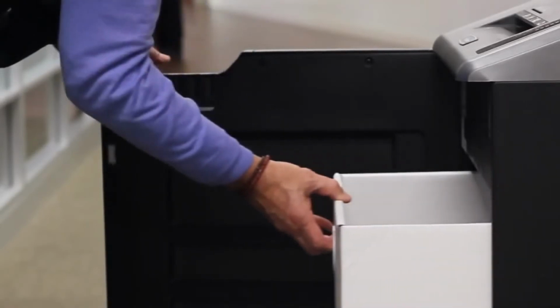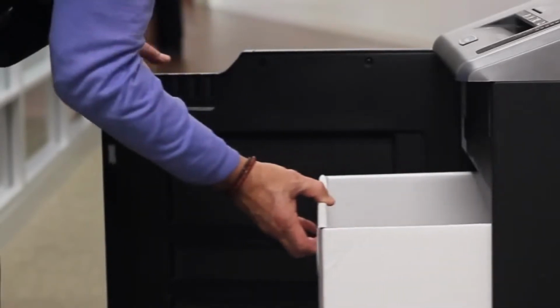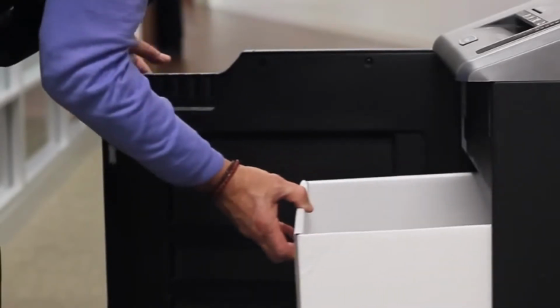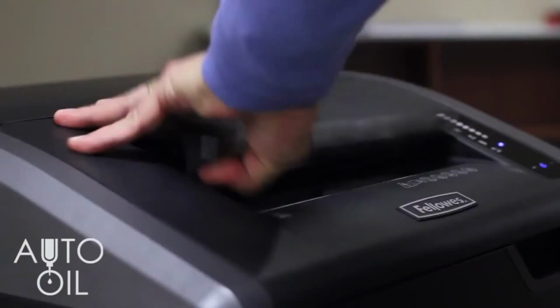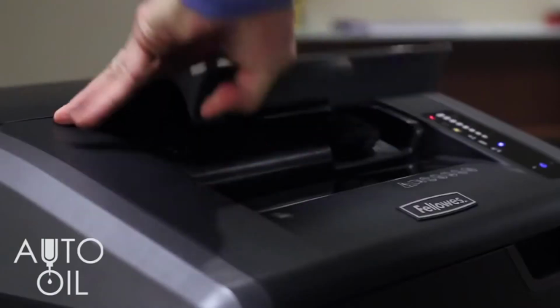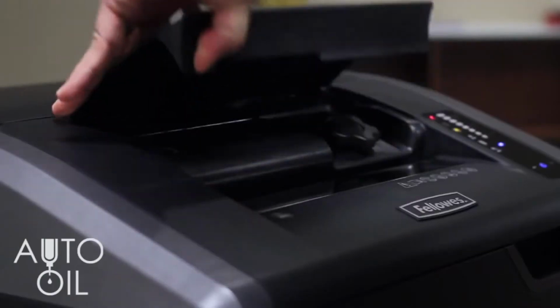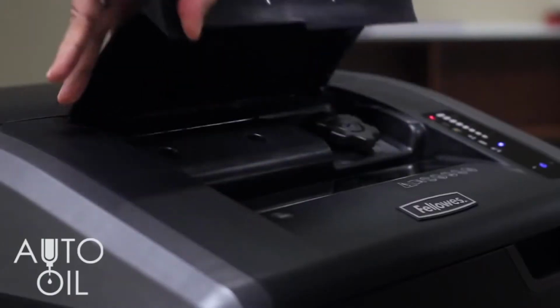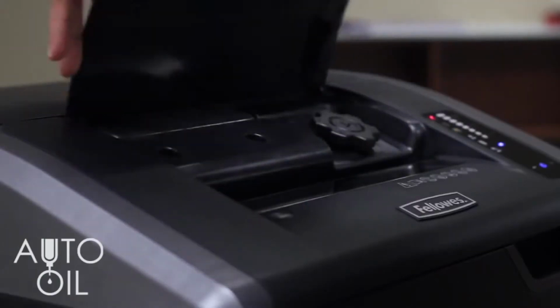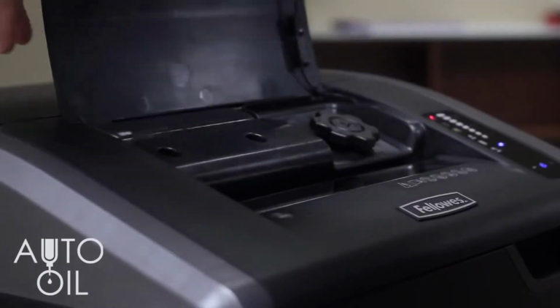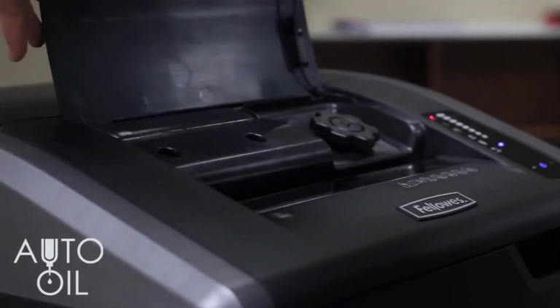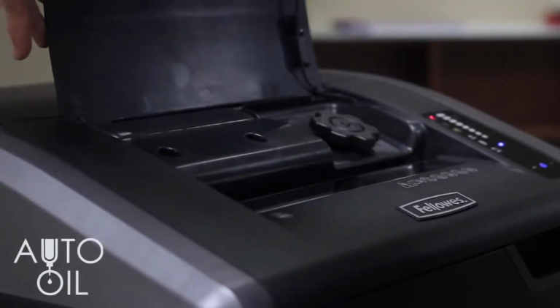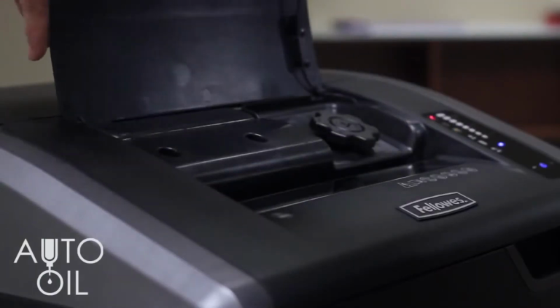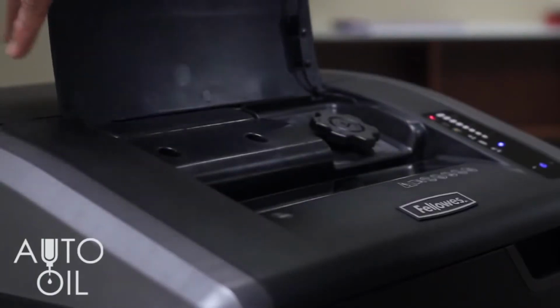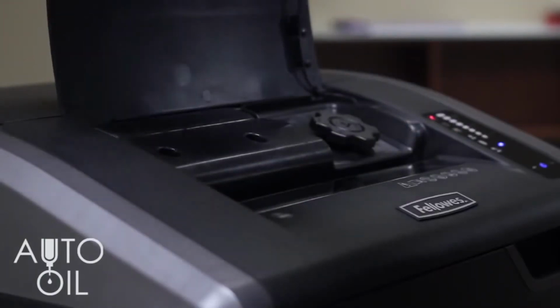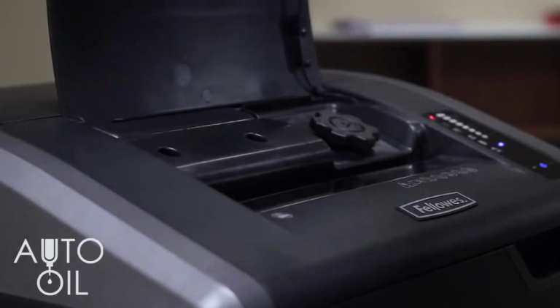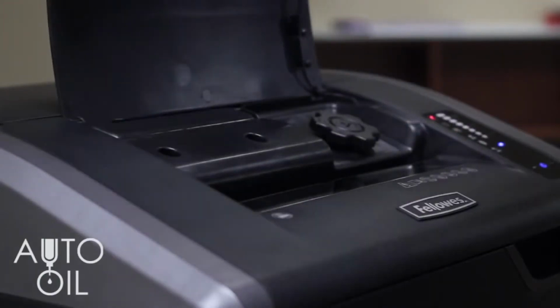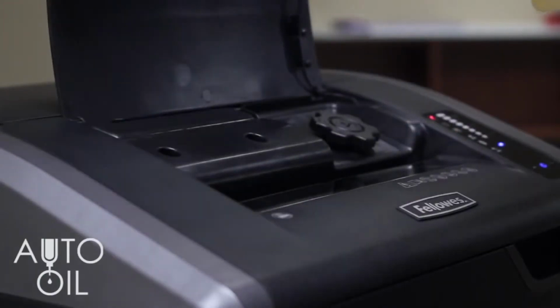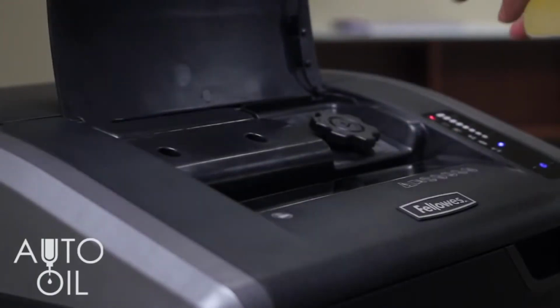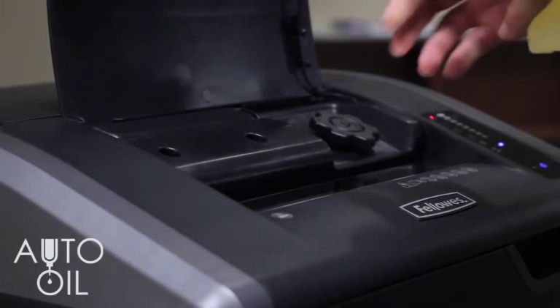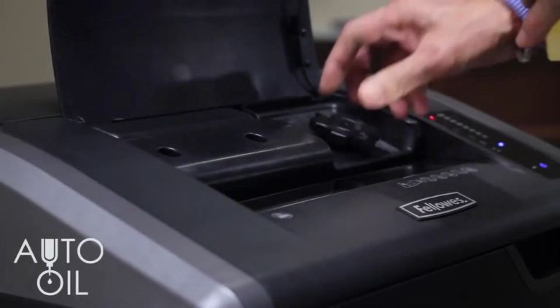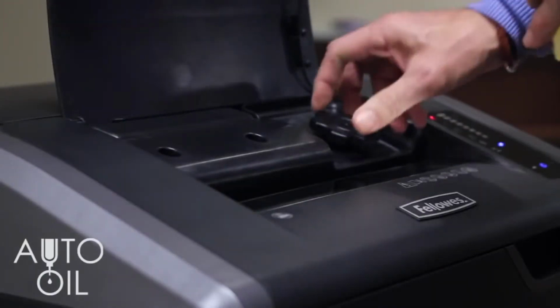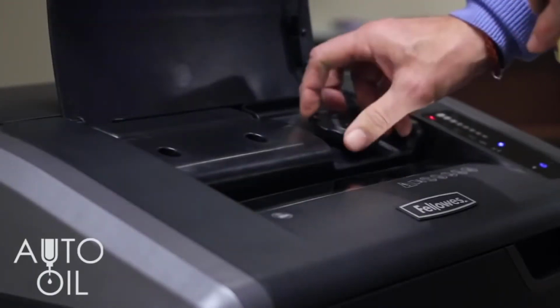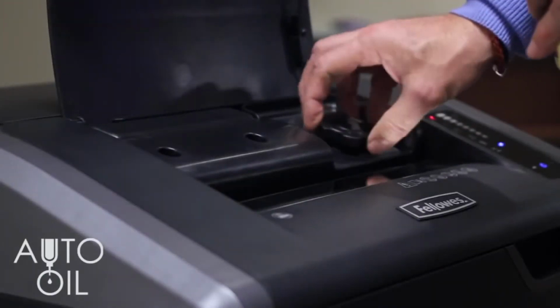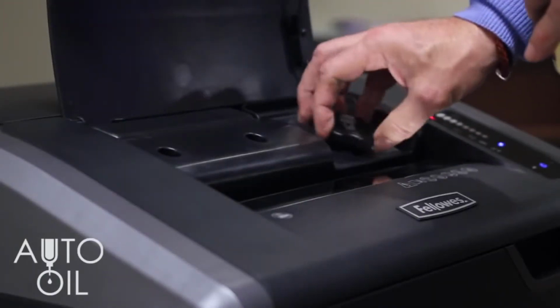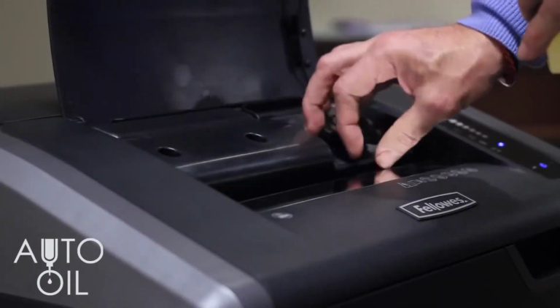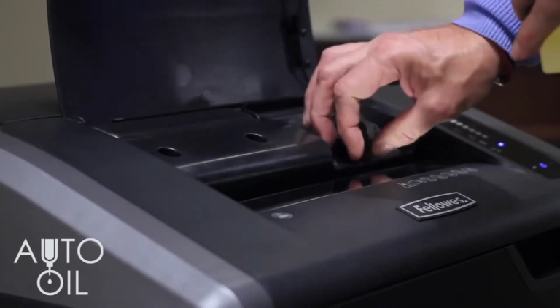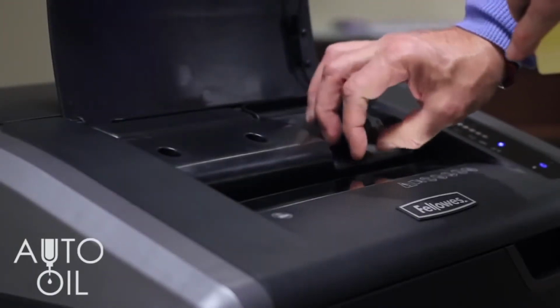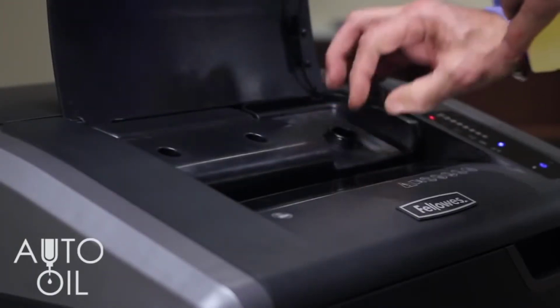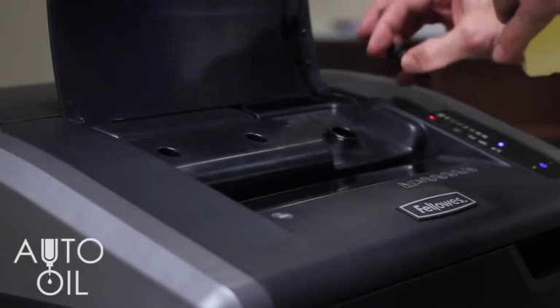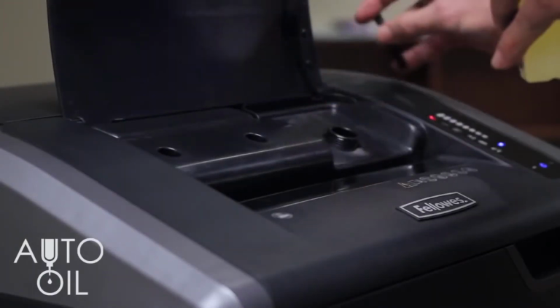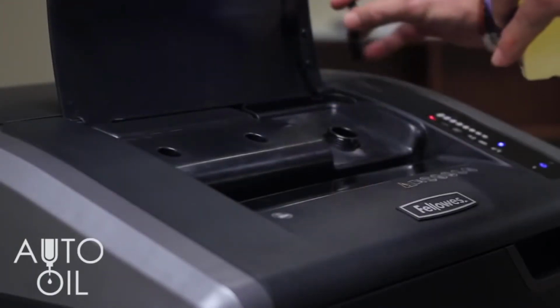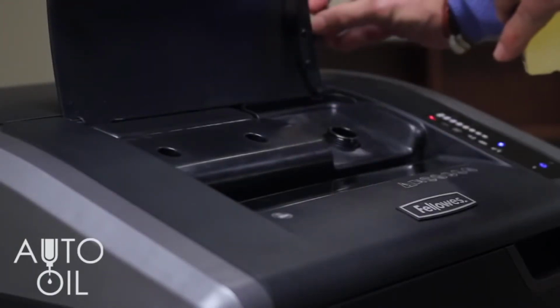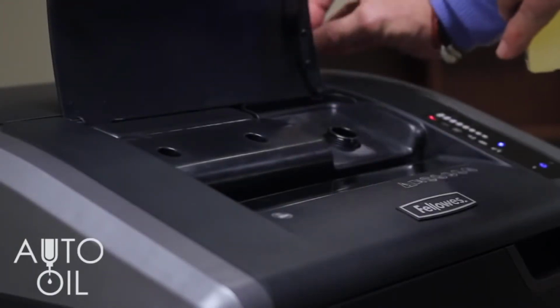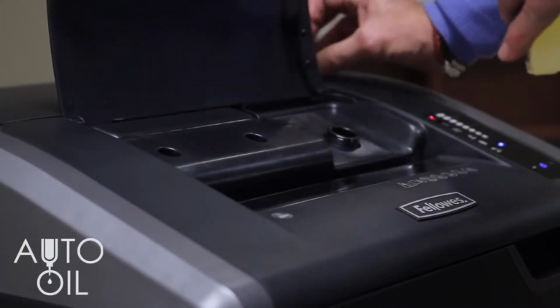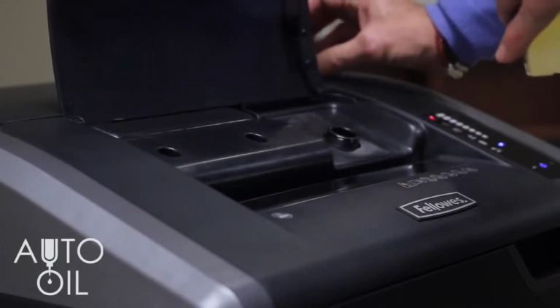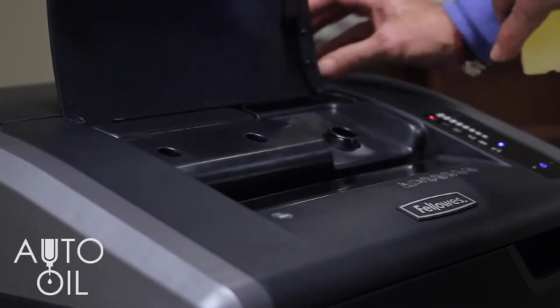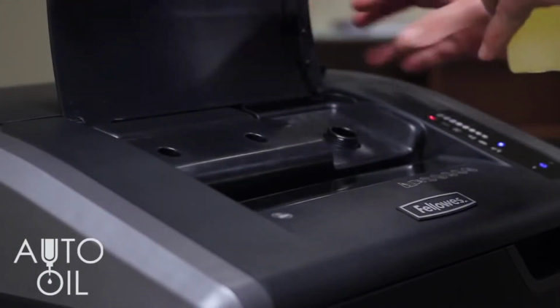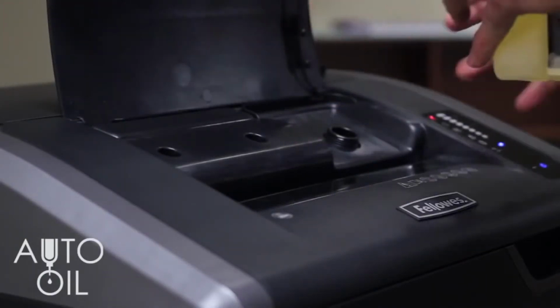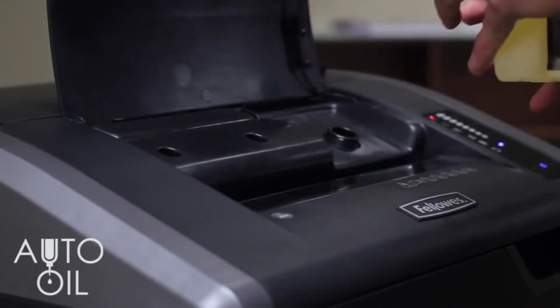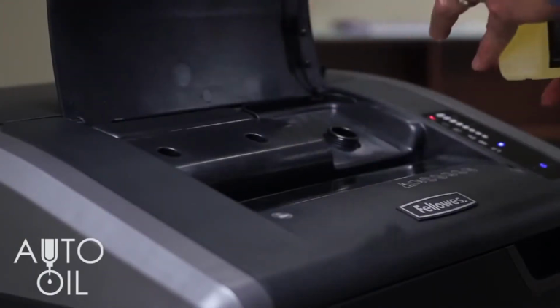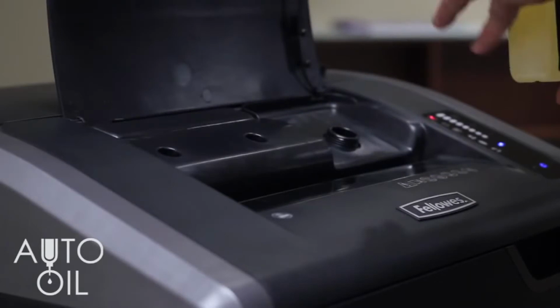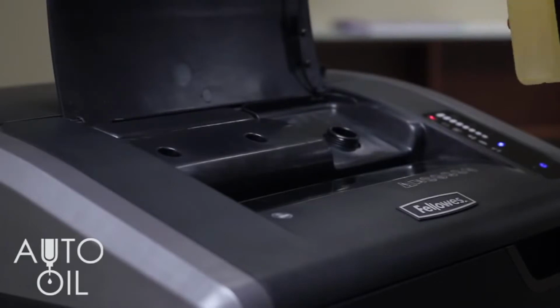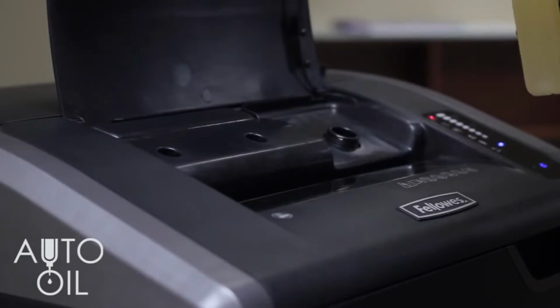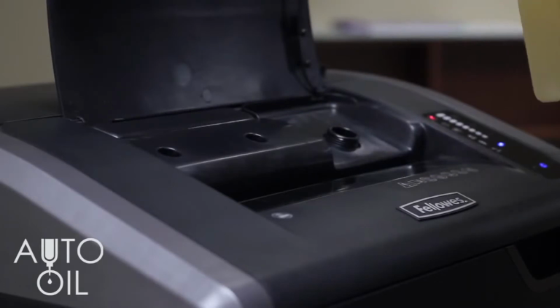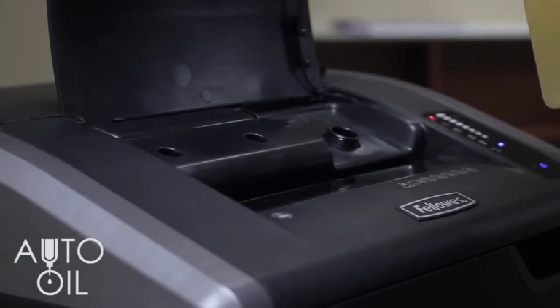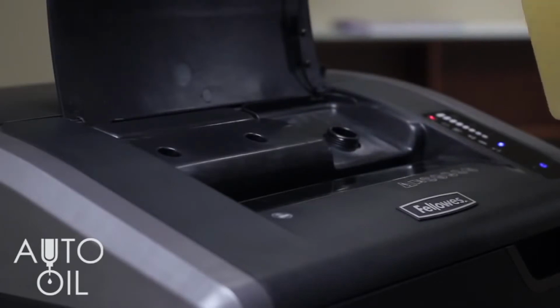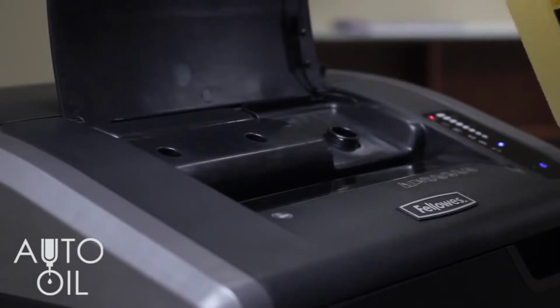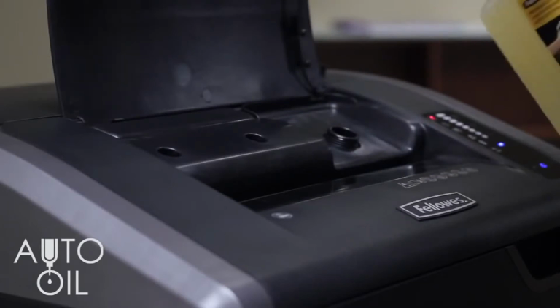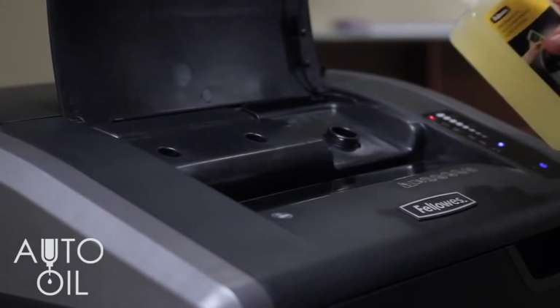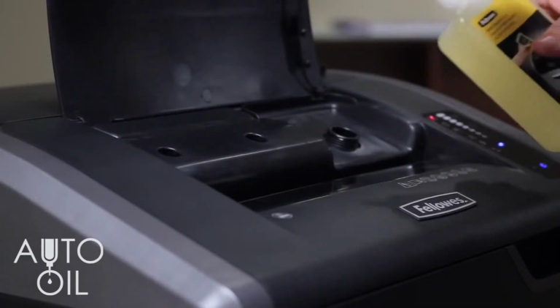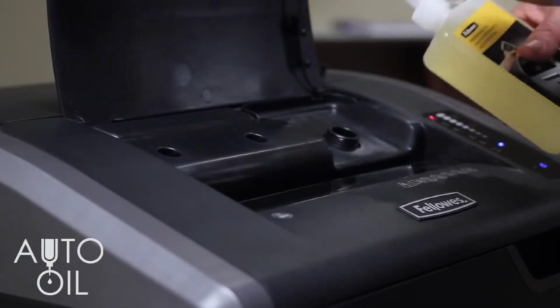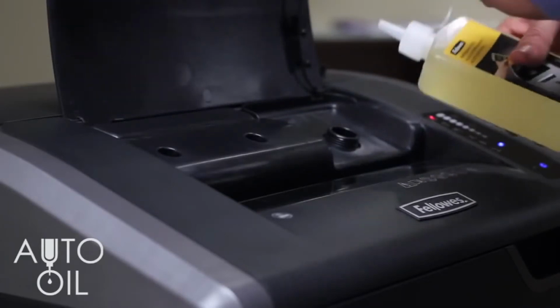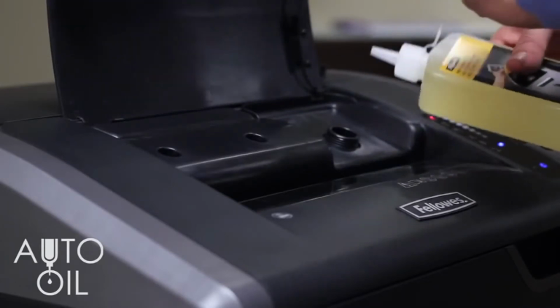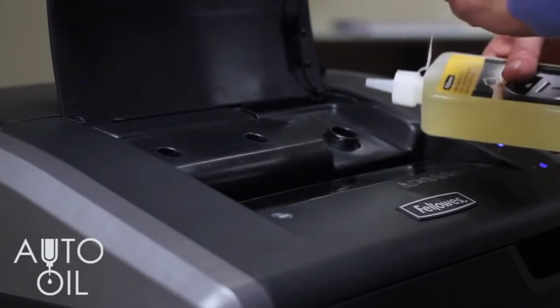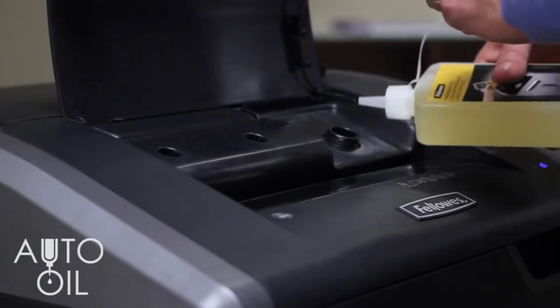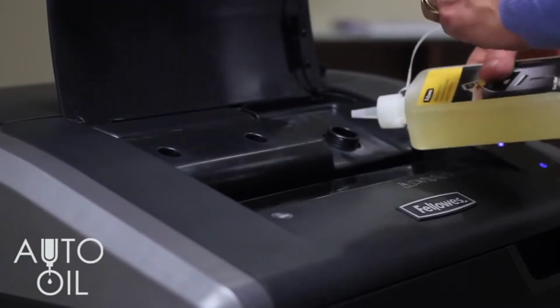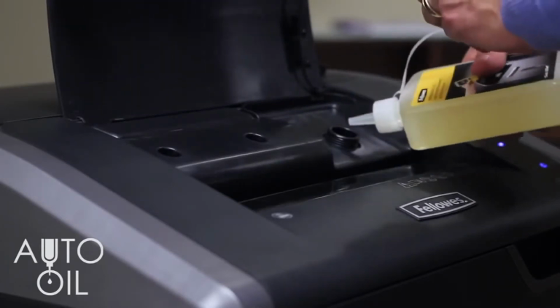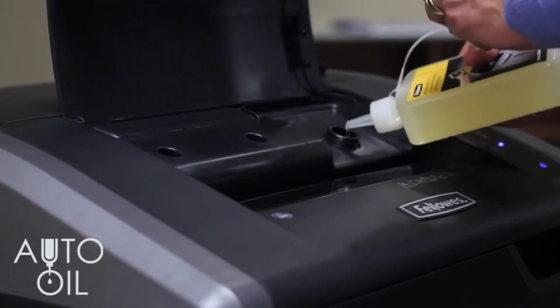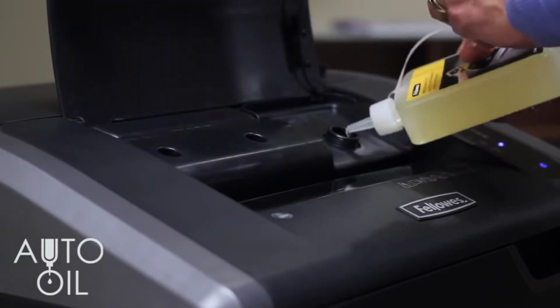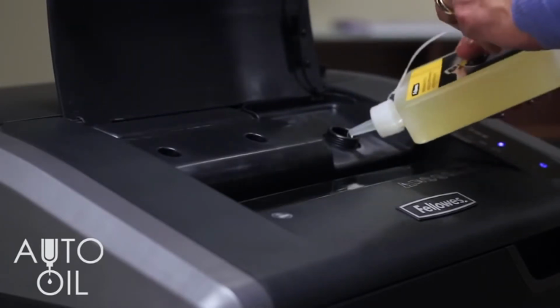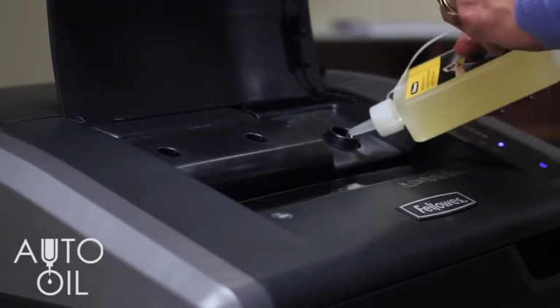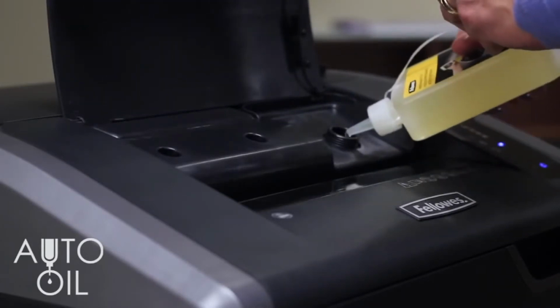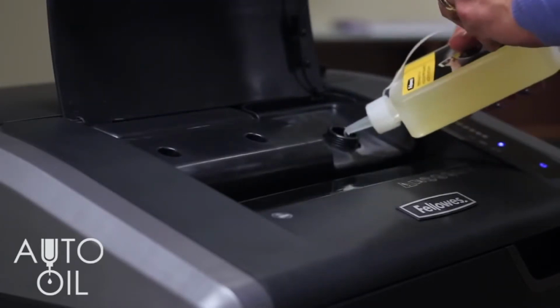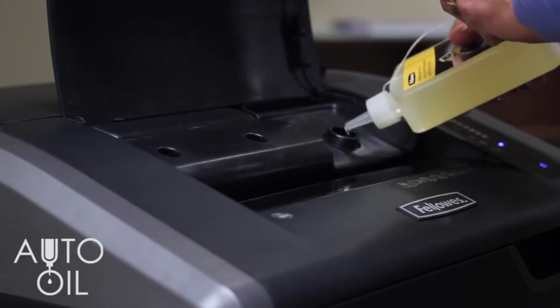Both crosscut shredders feature our auto oil system, which automatically lubricates the cutters to enhance performance and extend shredder life.